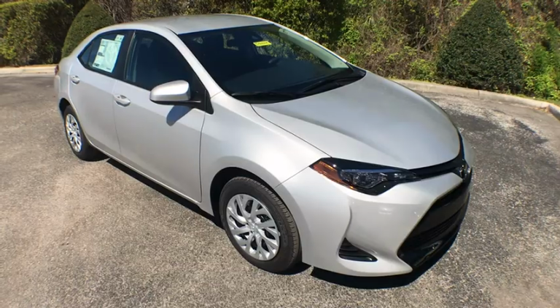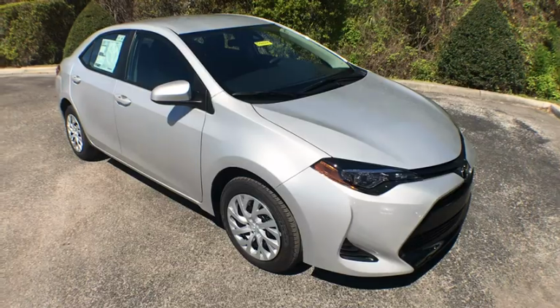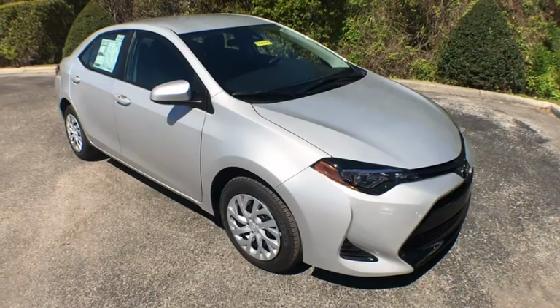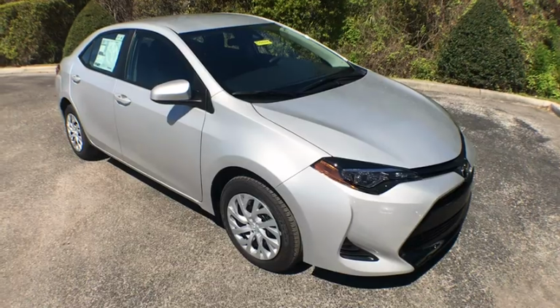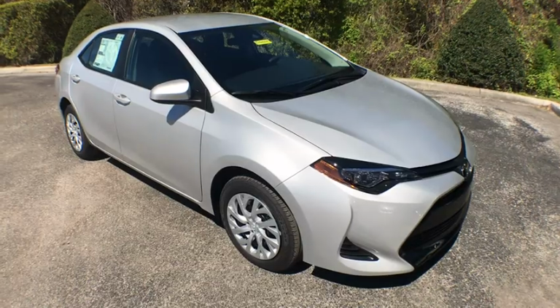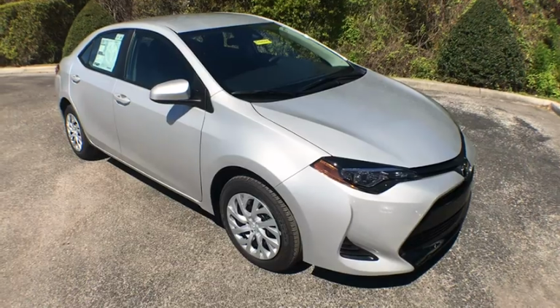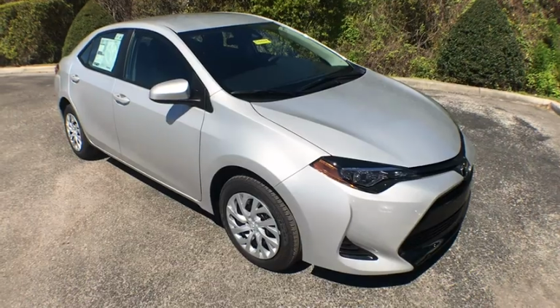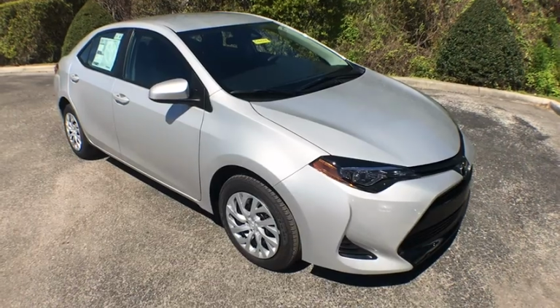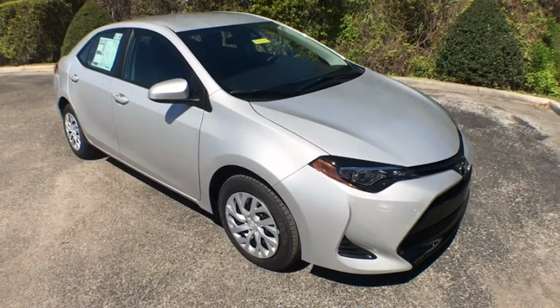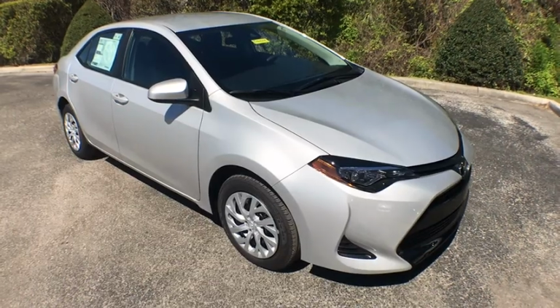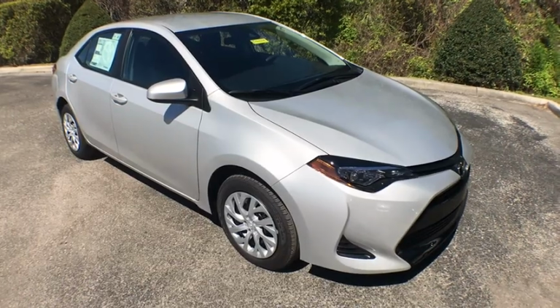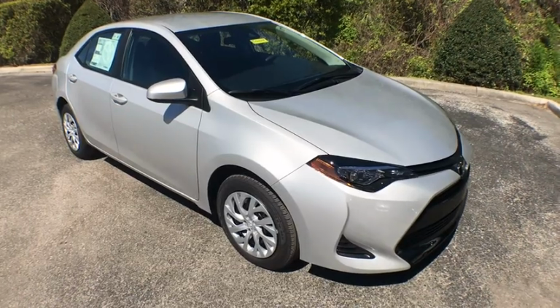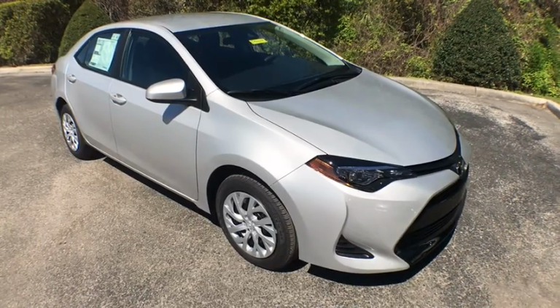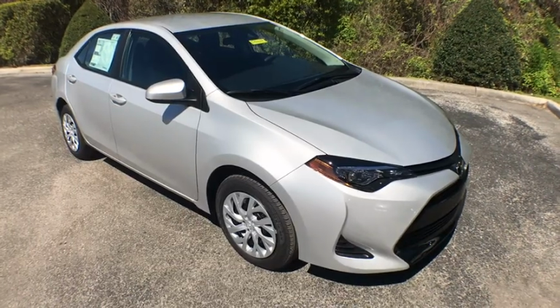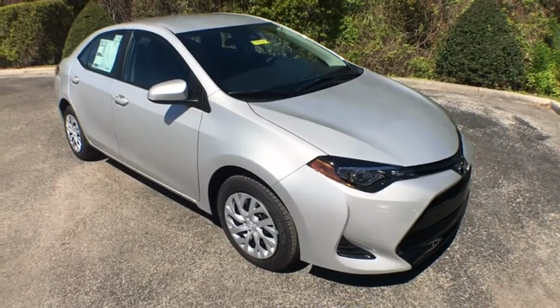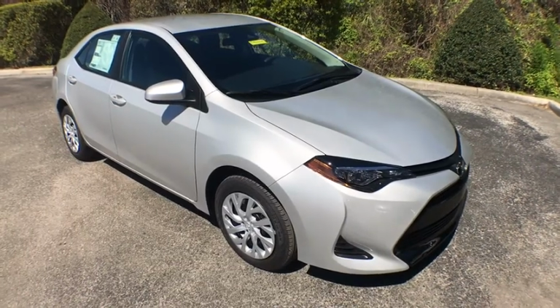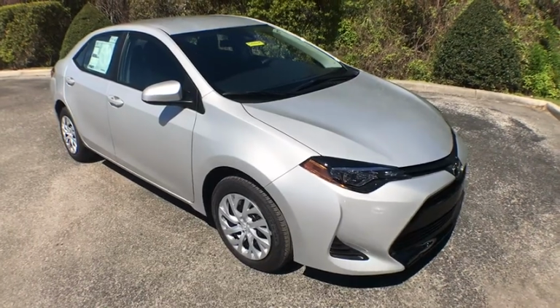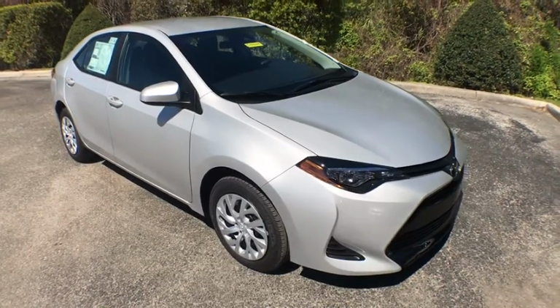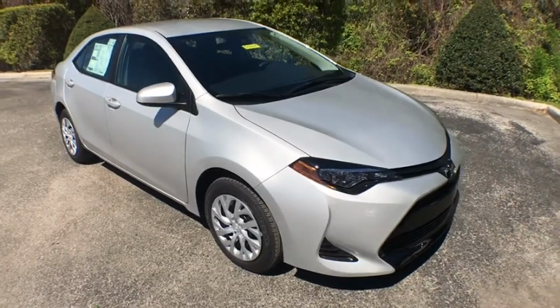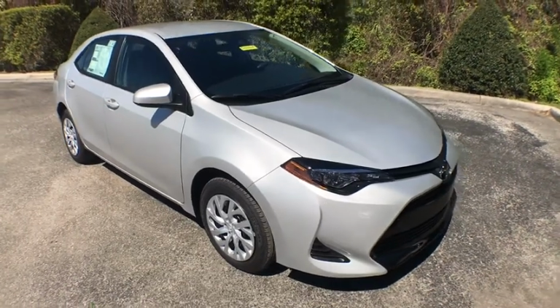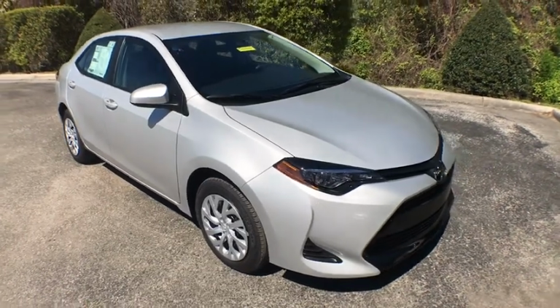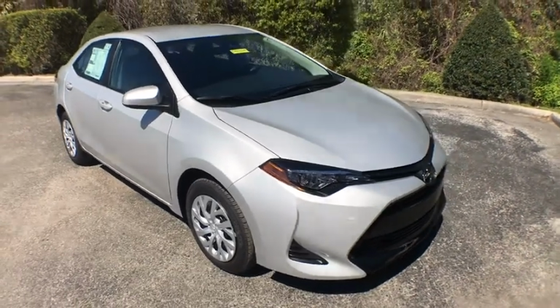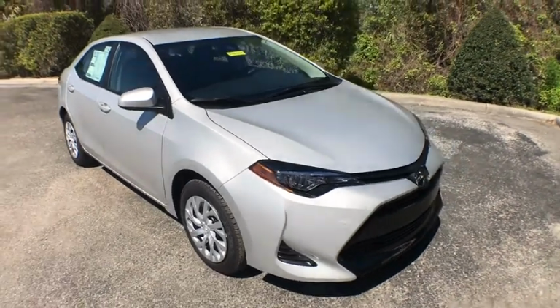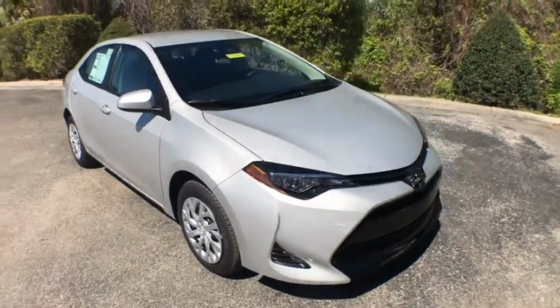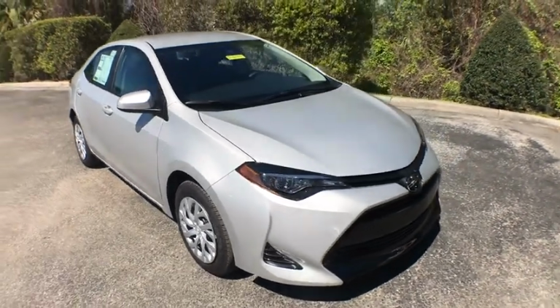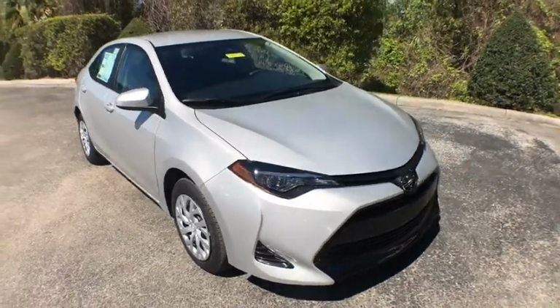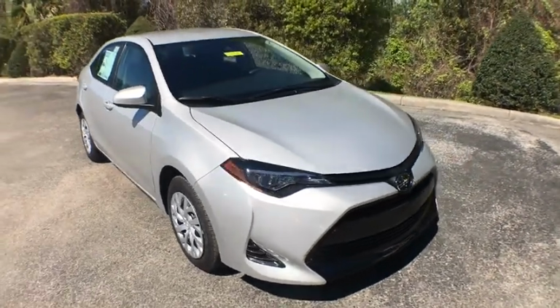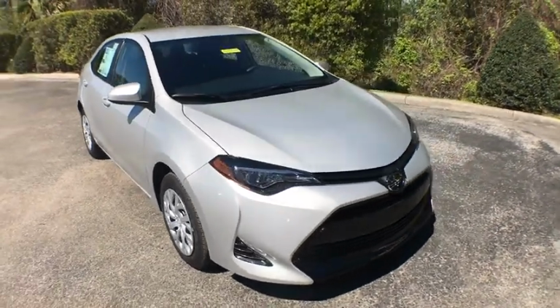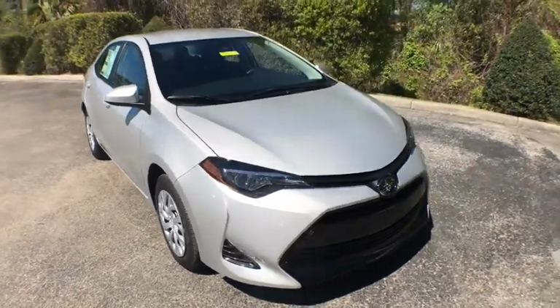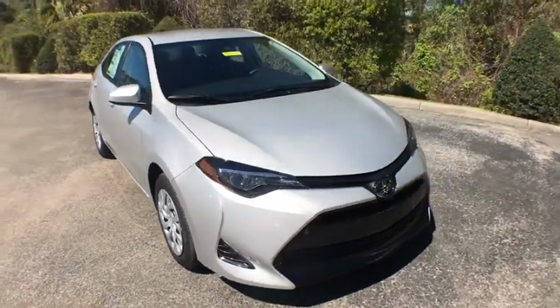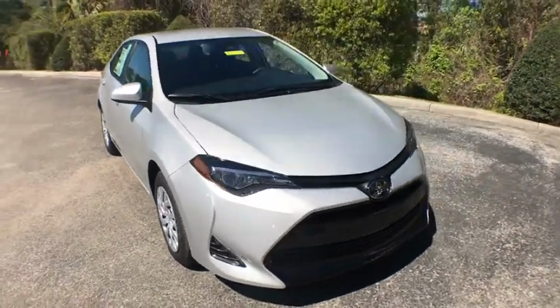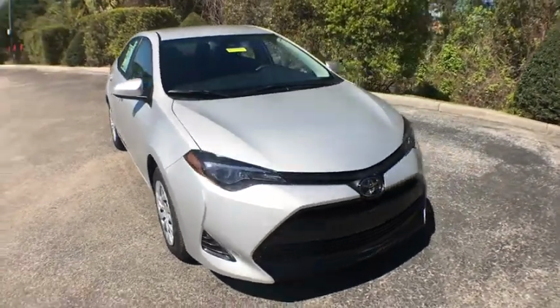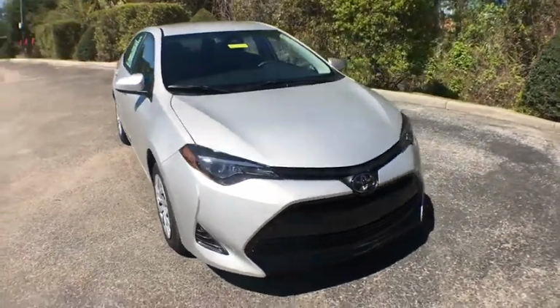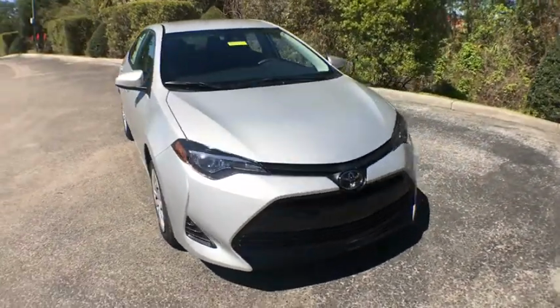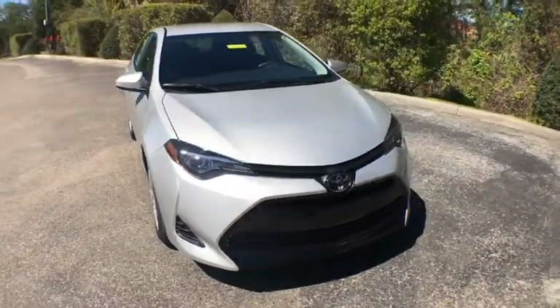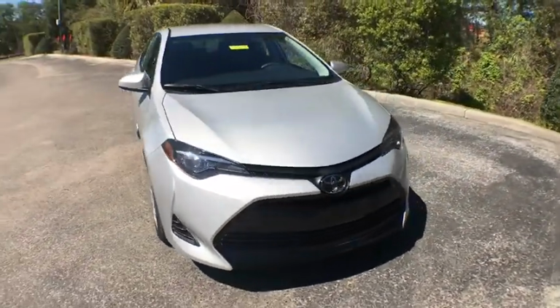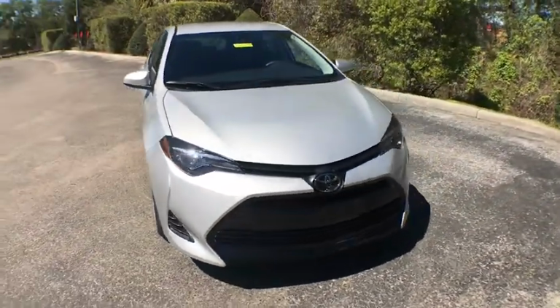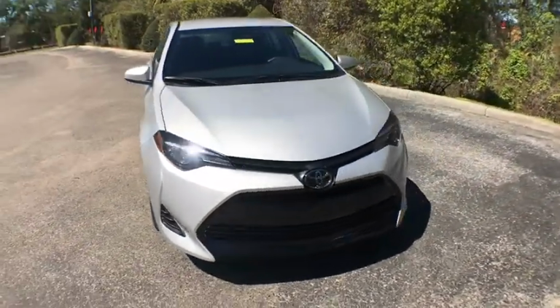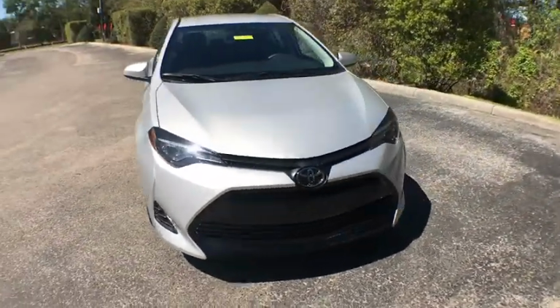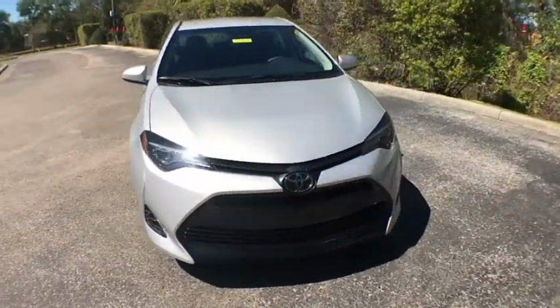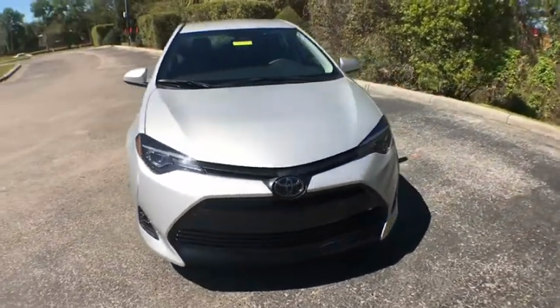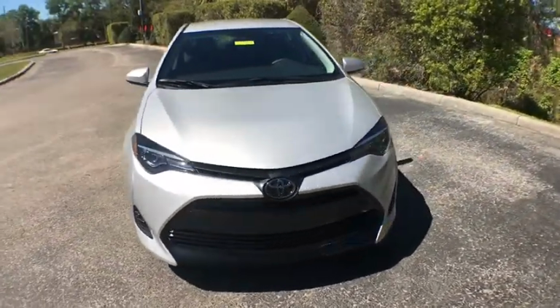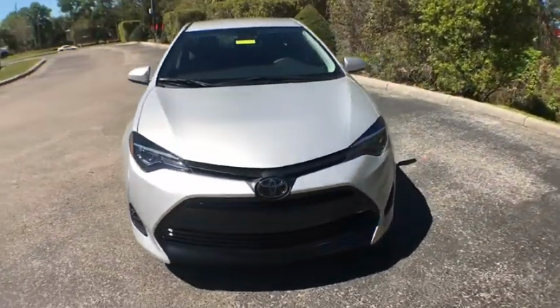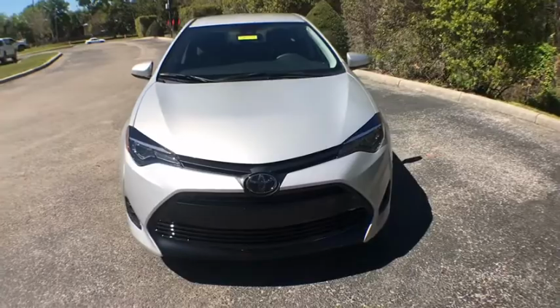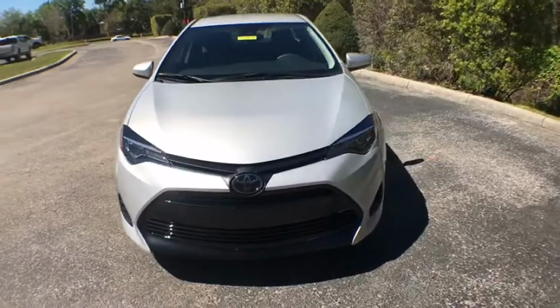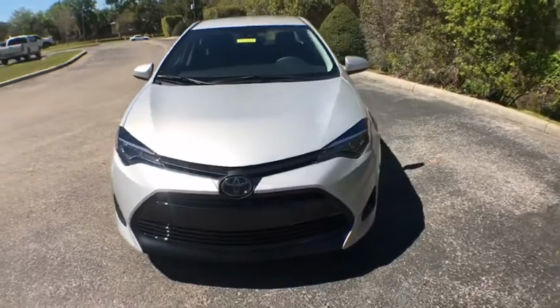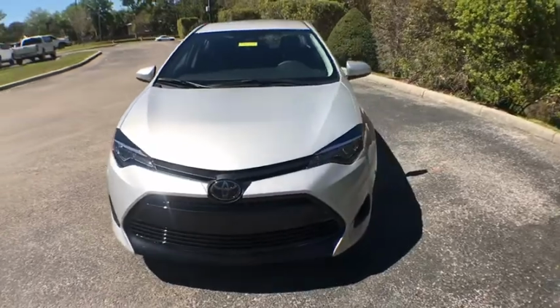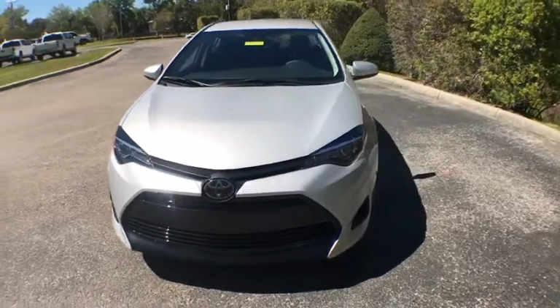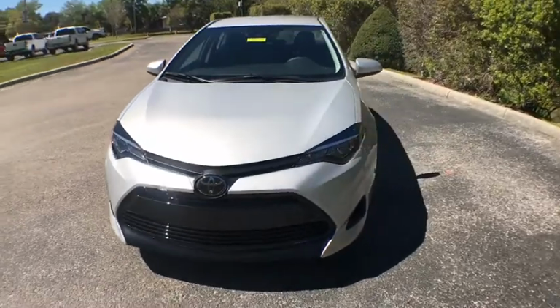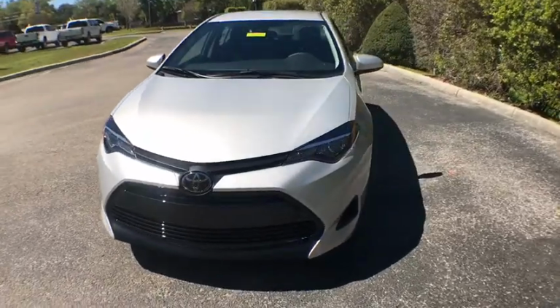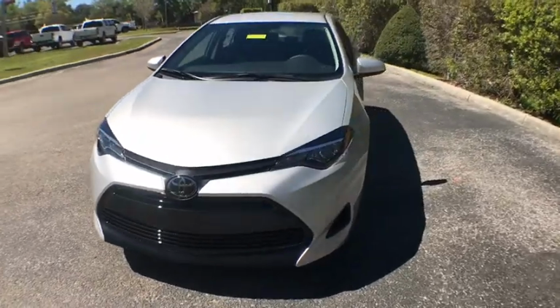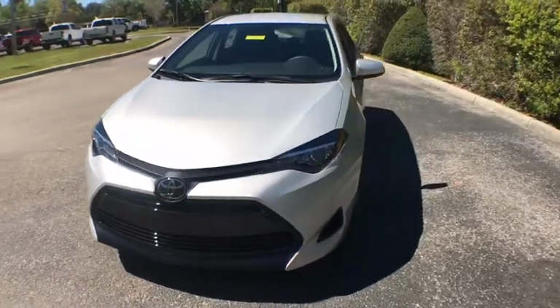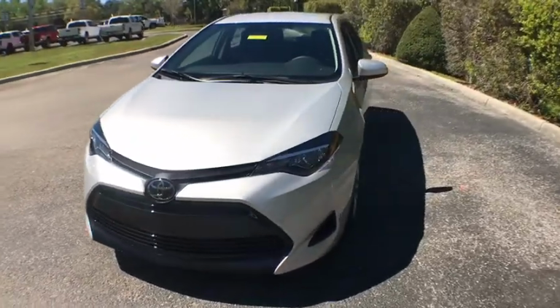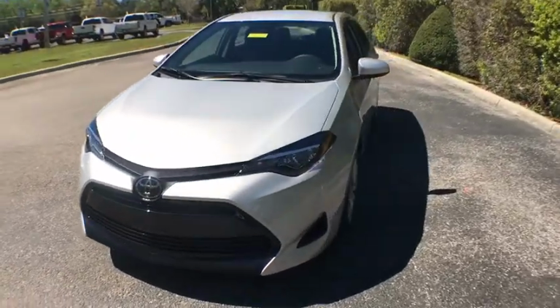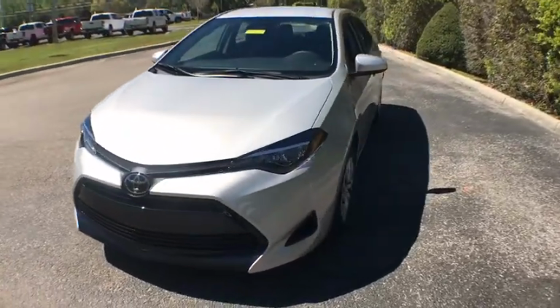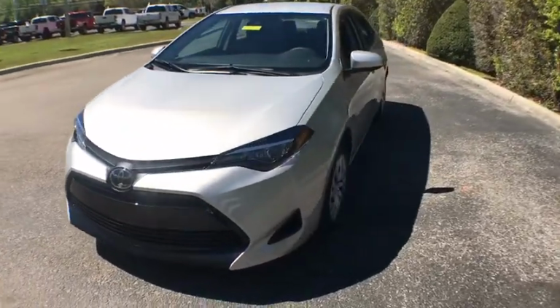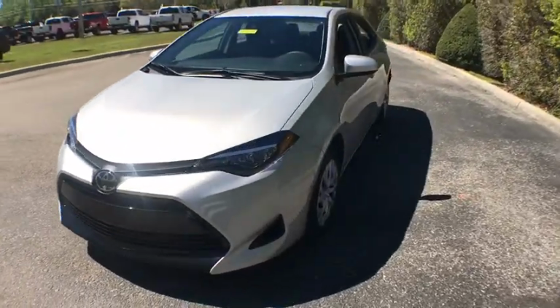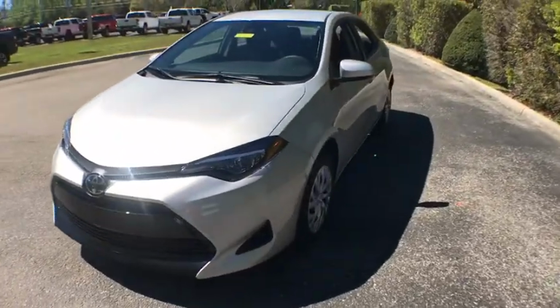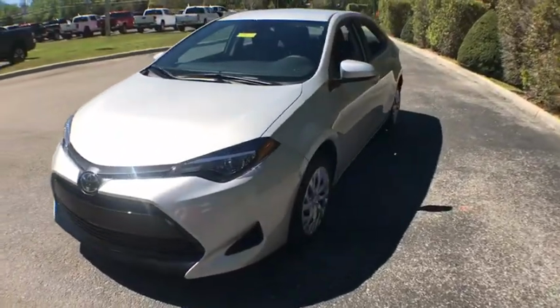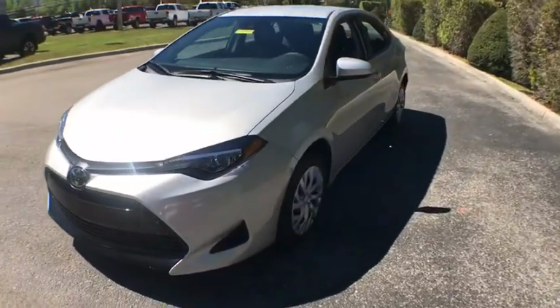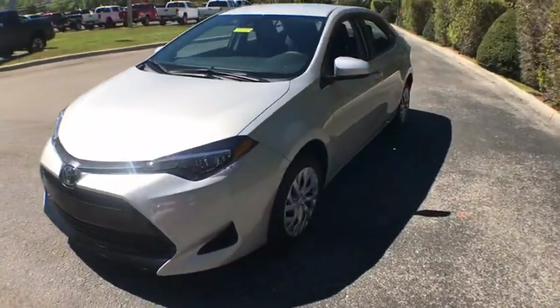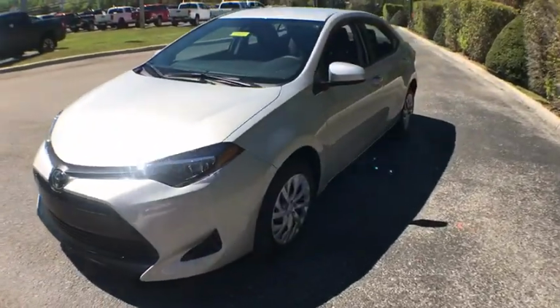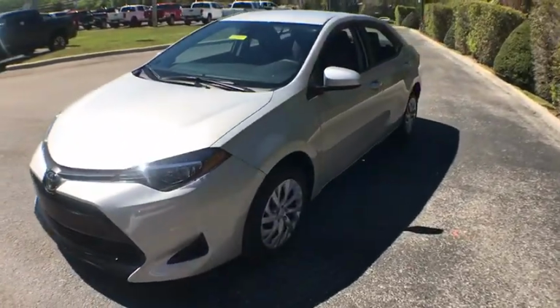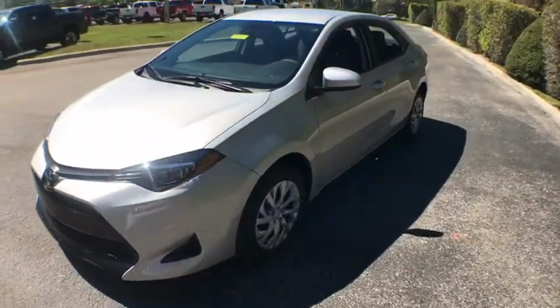2019 Toyota Corolla. The Corolla is still a great option for those who want dependability, comfort, and value.